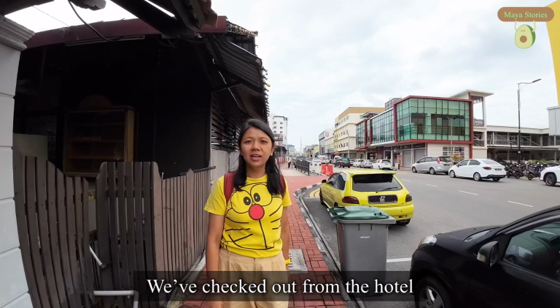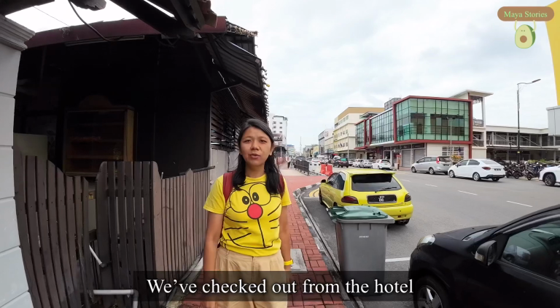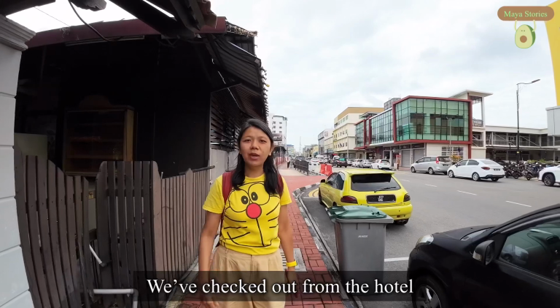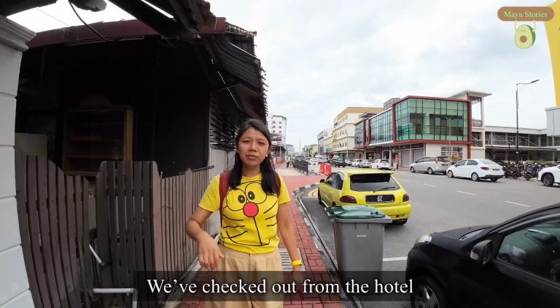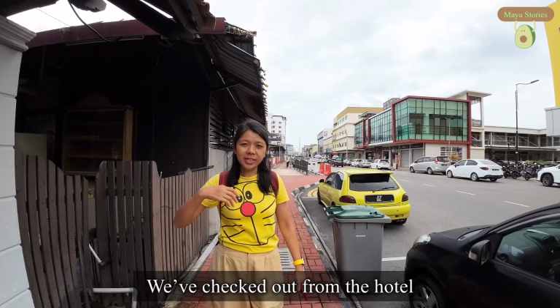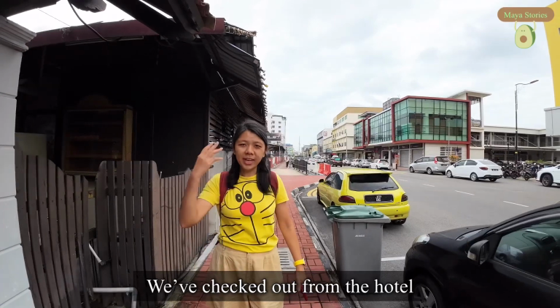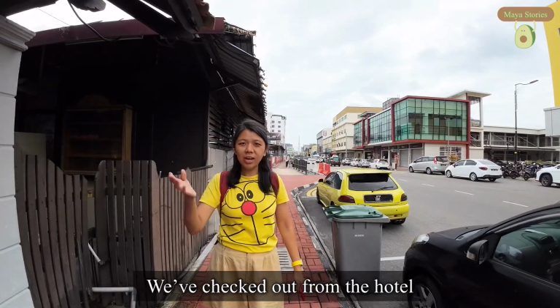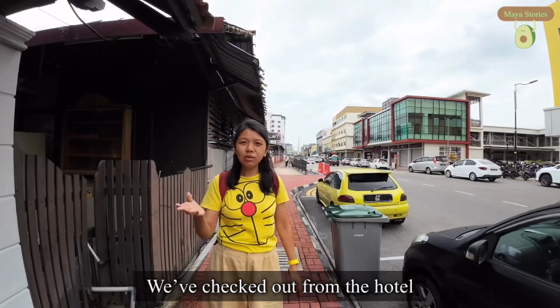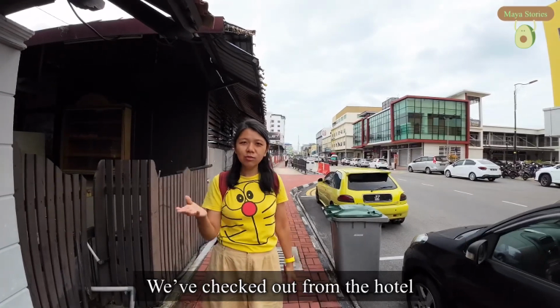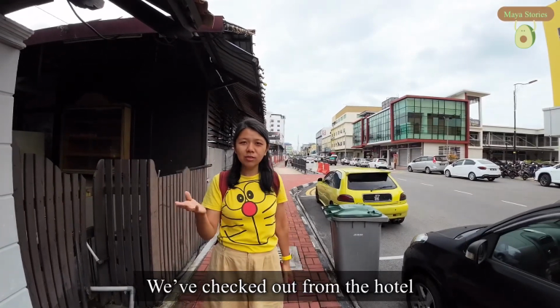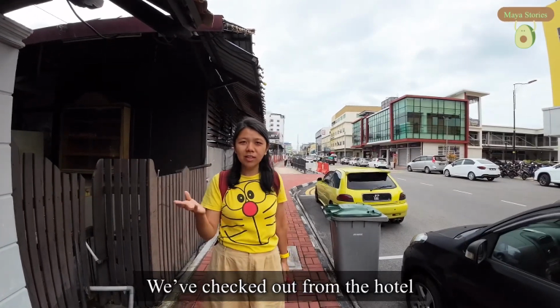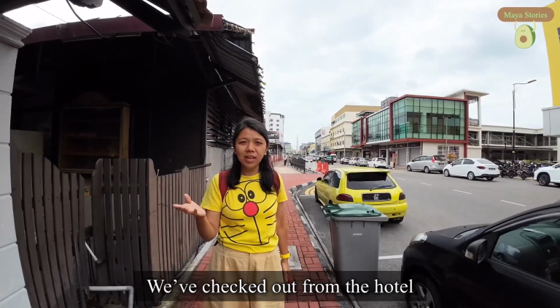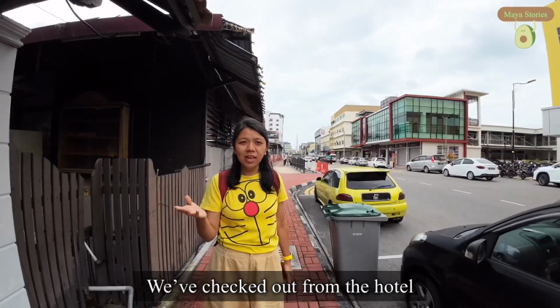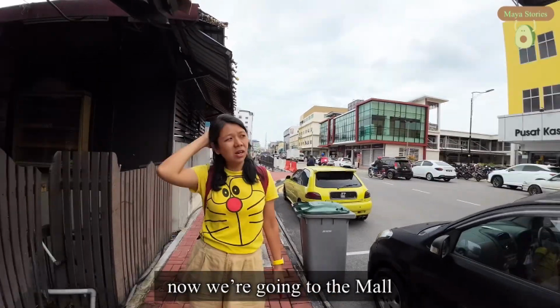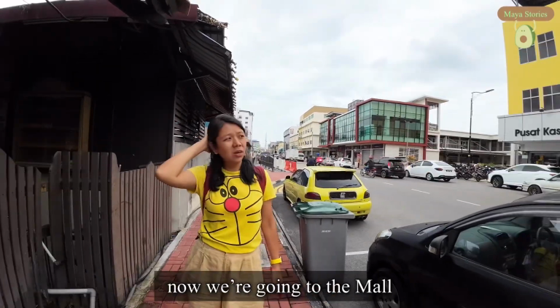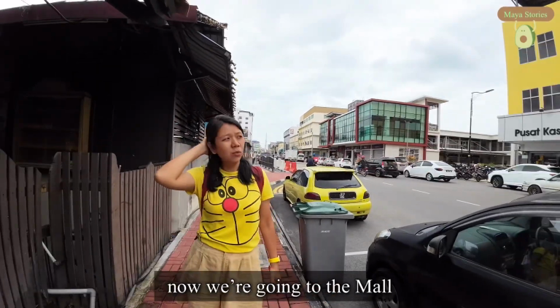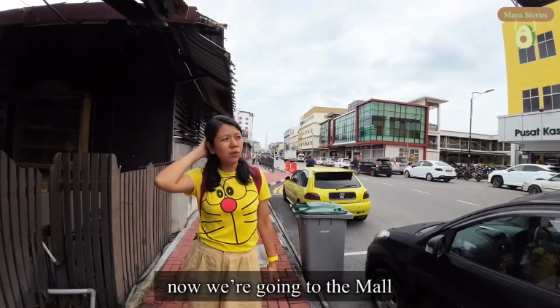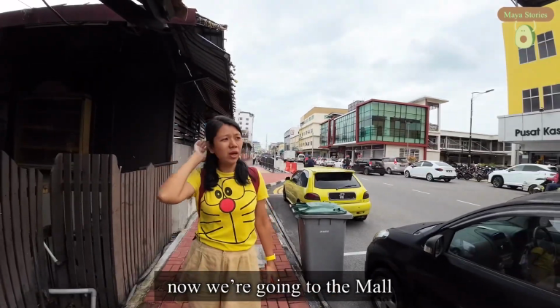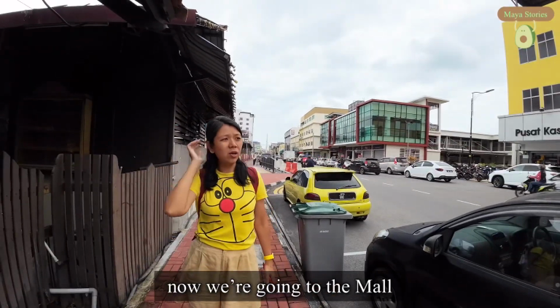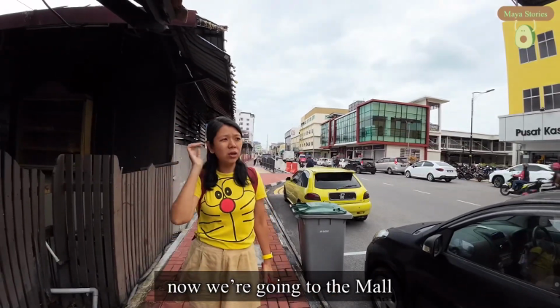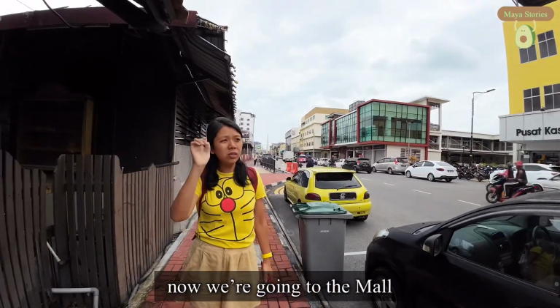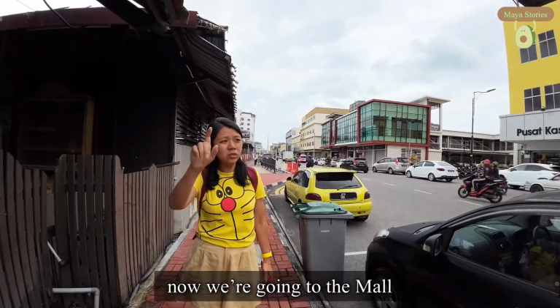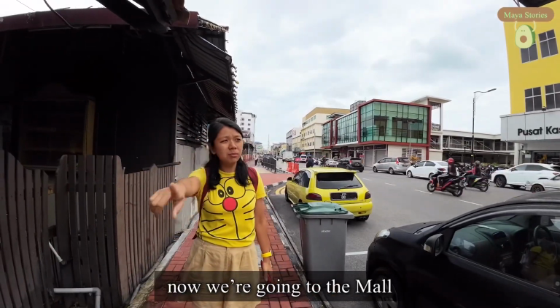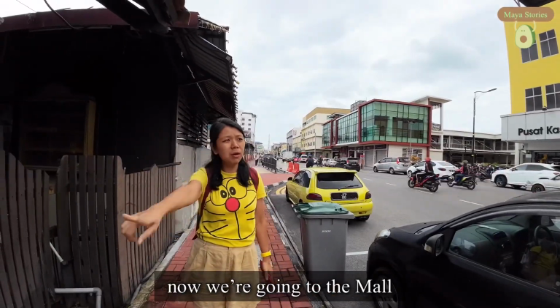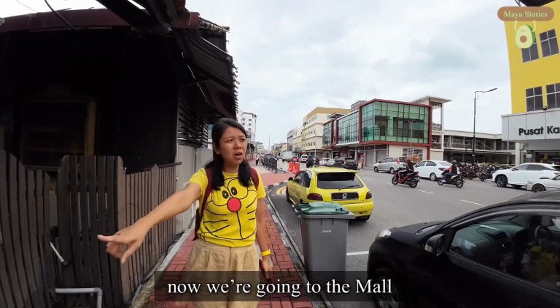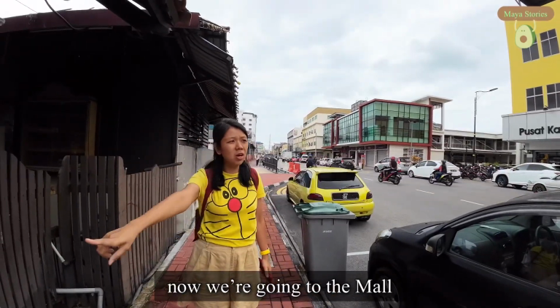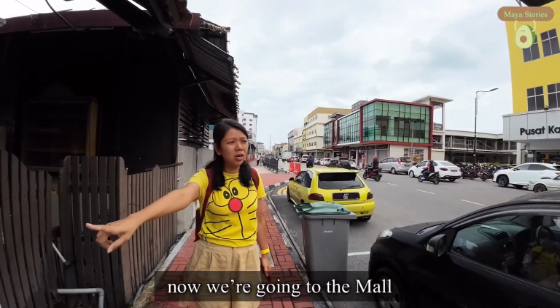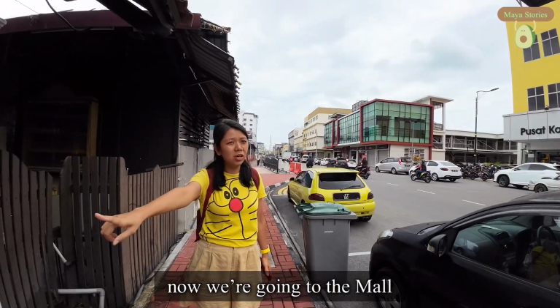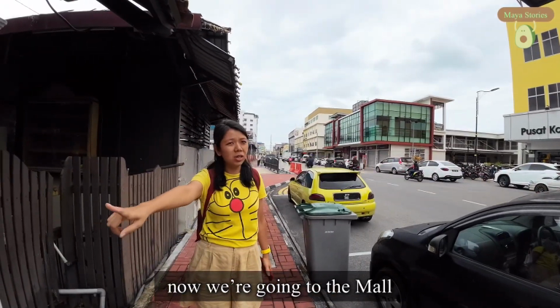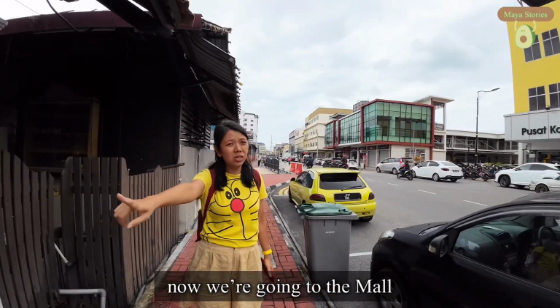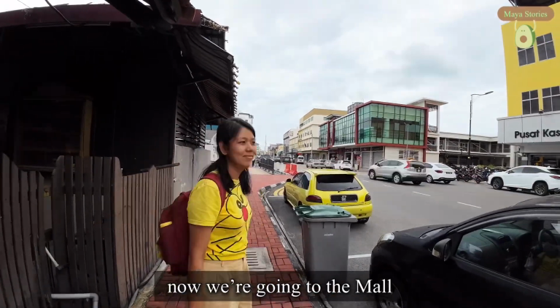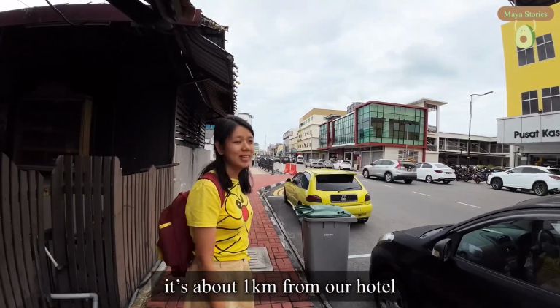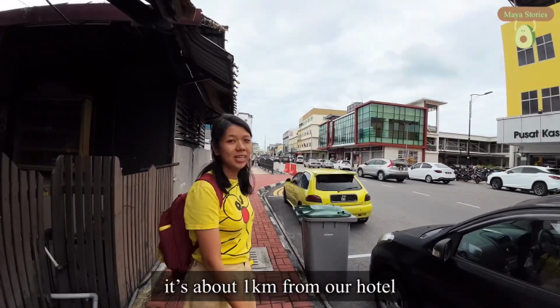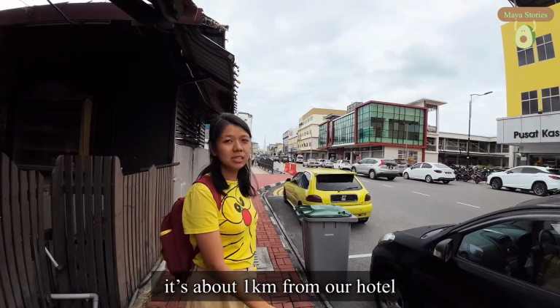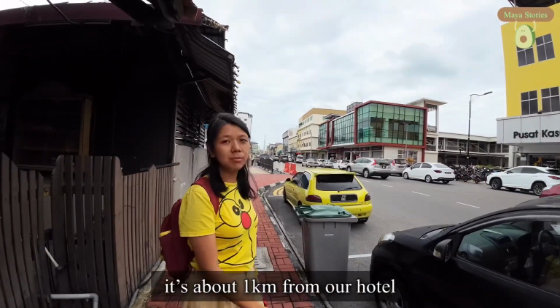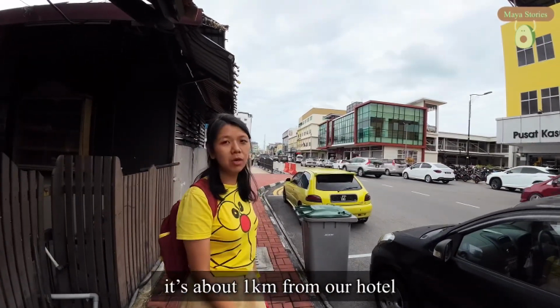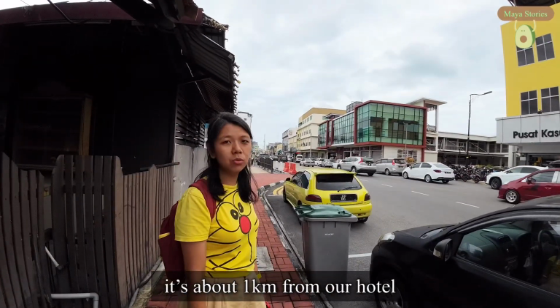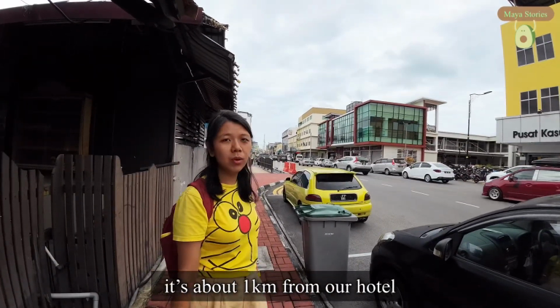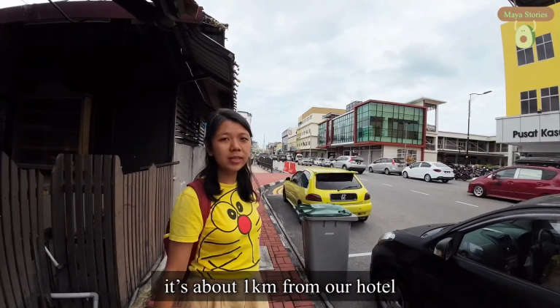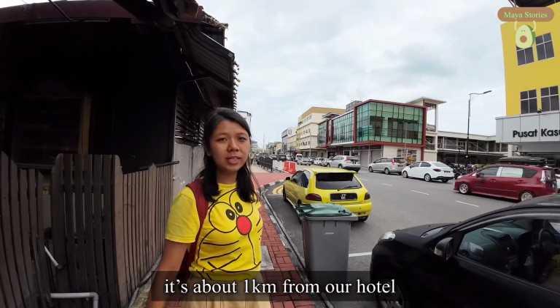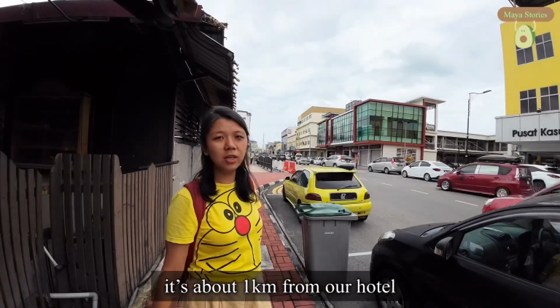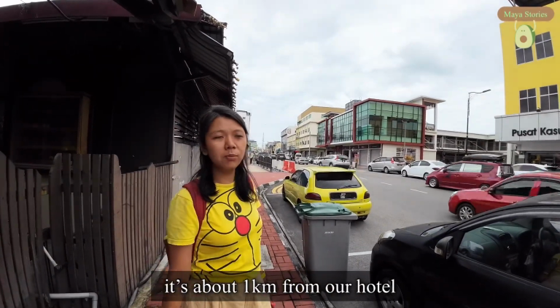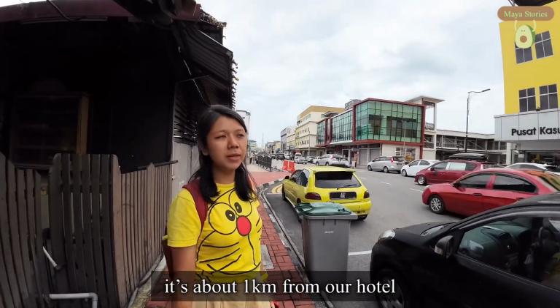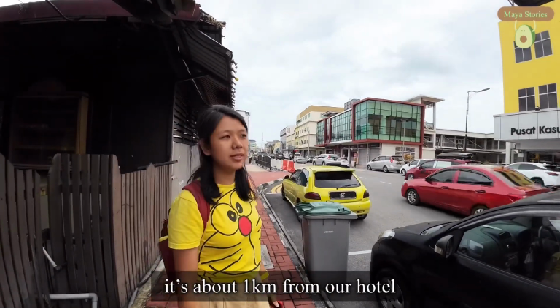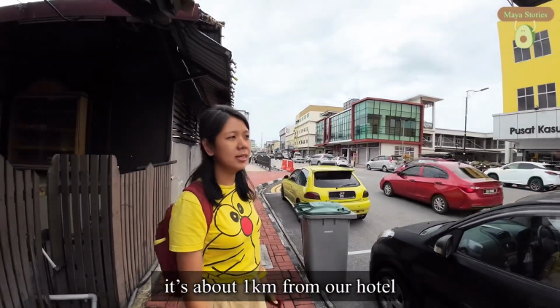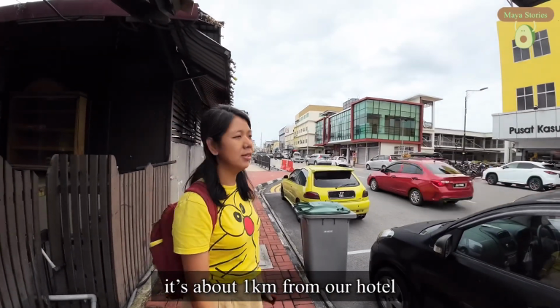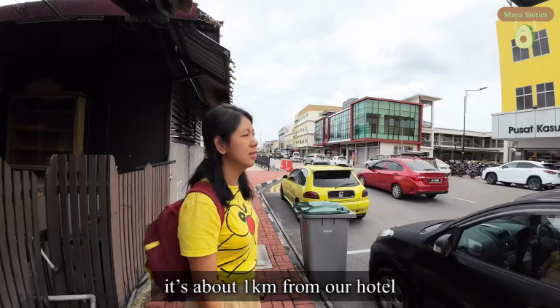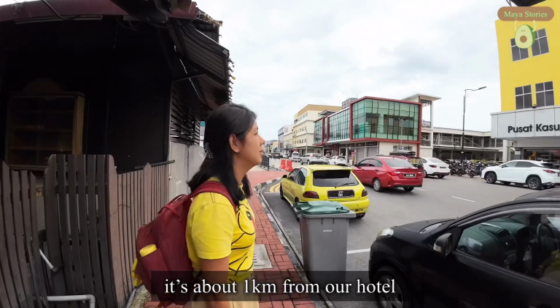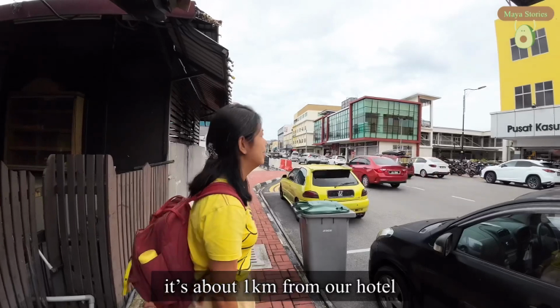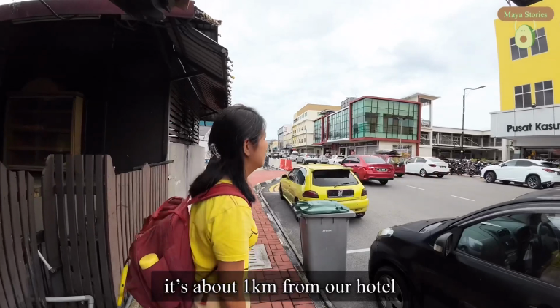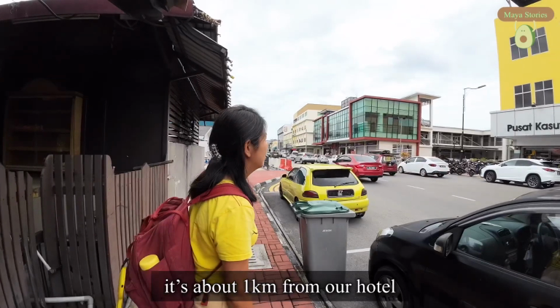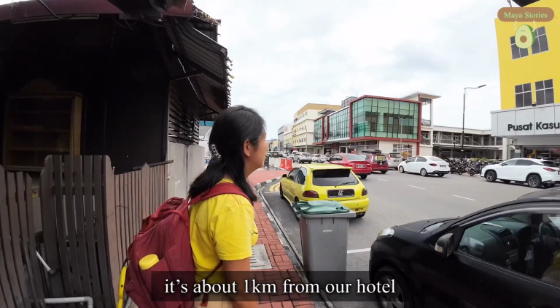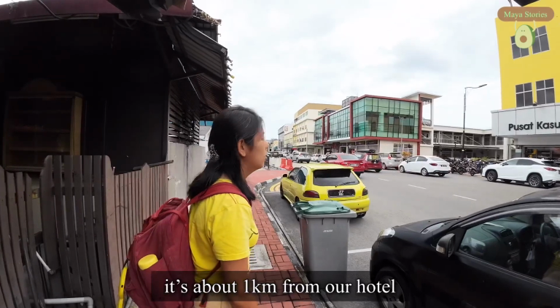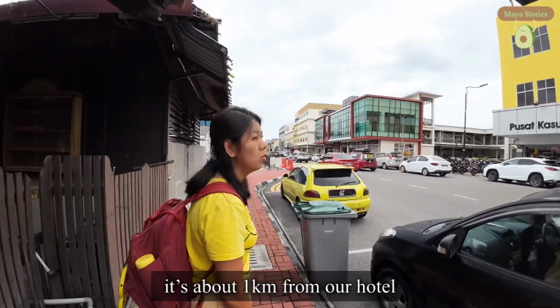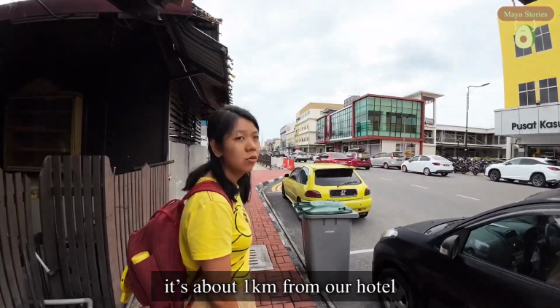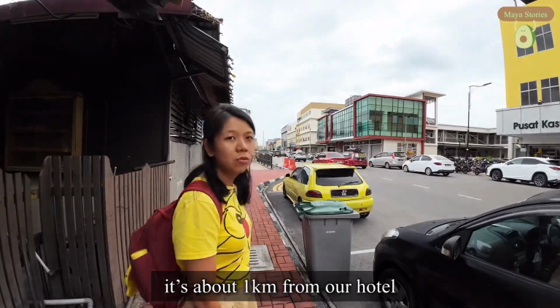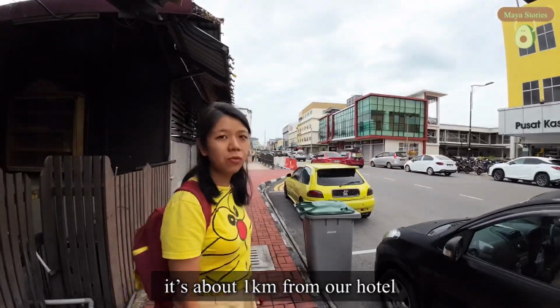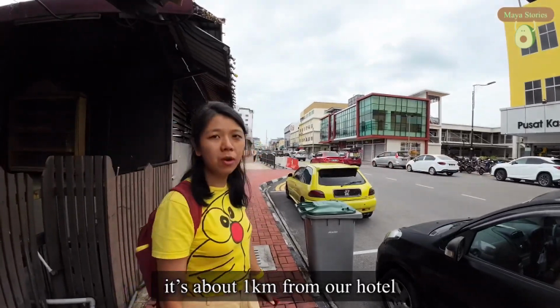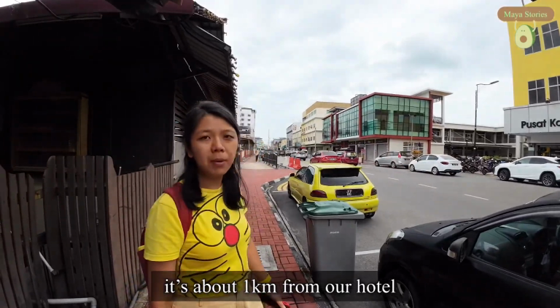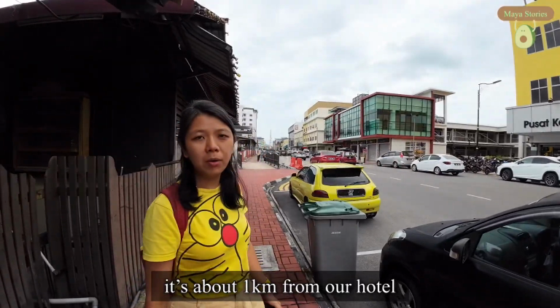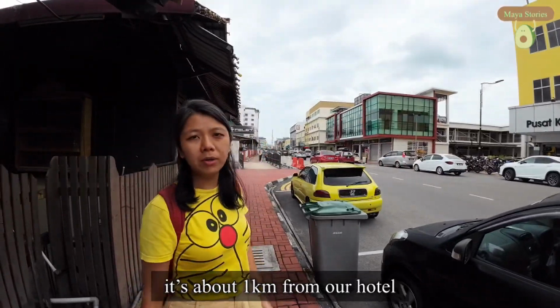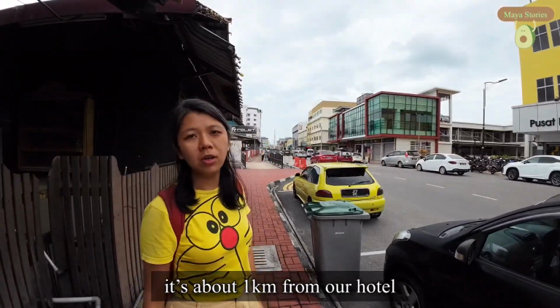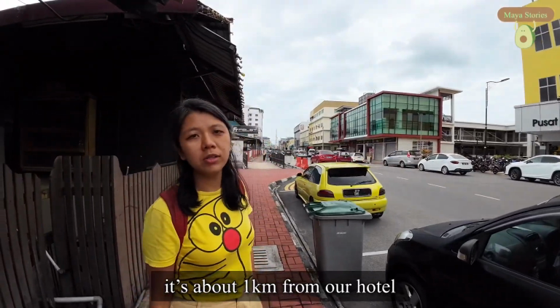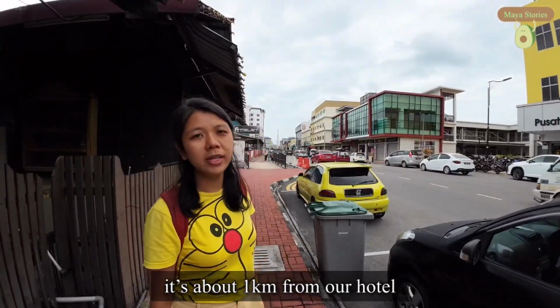We have checked out. We are going to the mall. It's about 1 kilometer from our hotel.